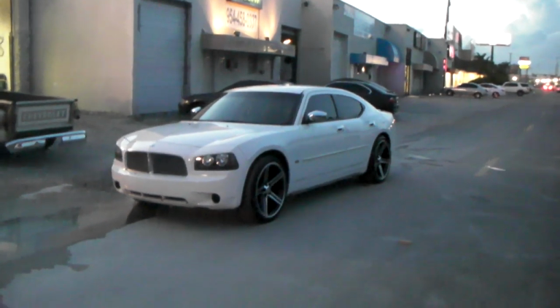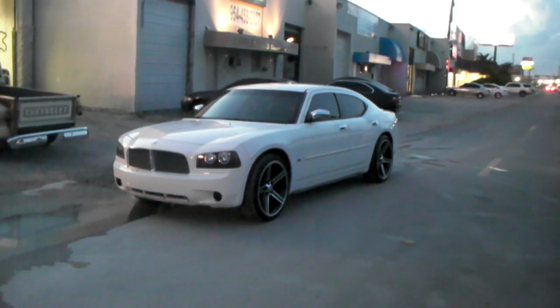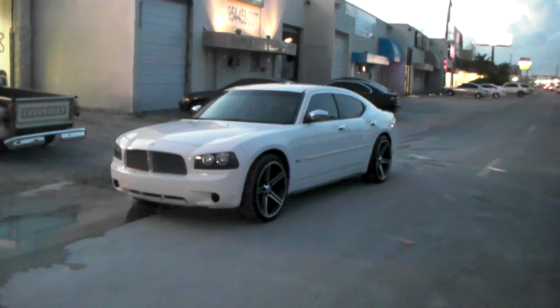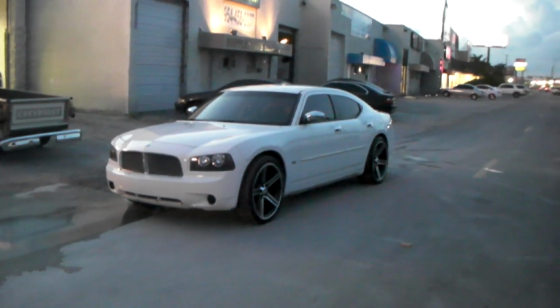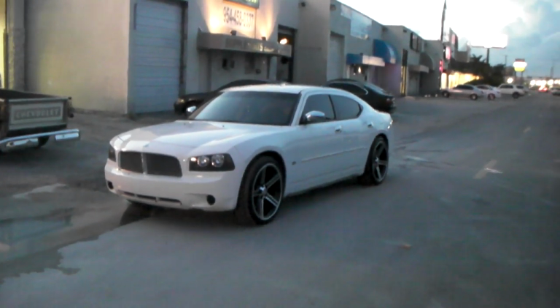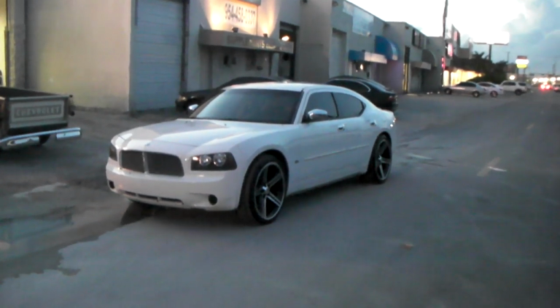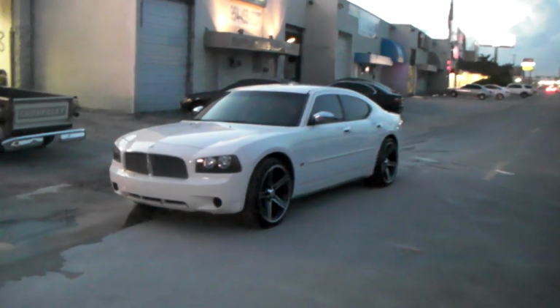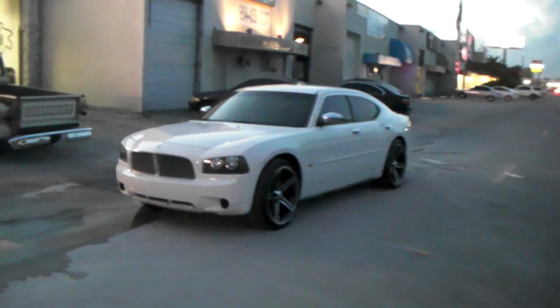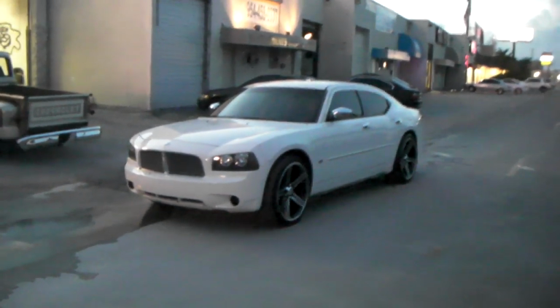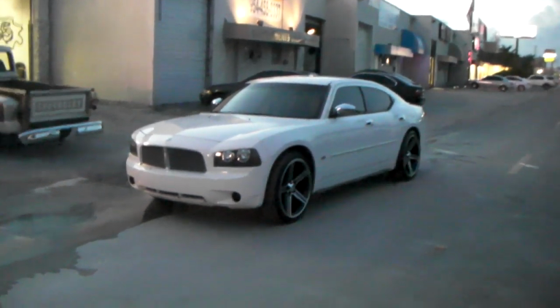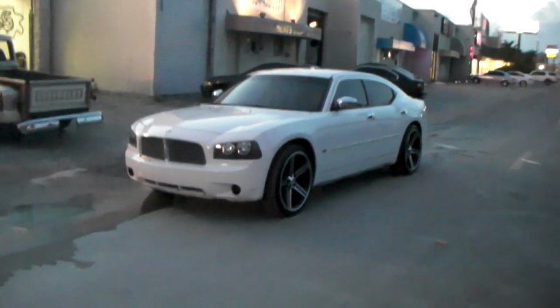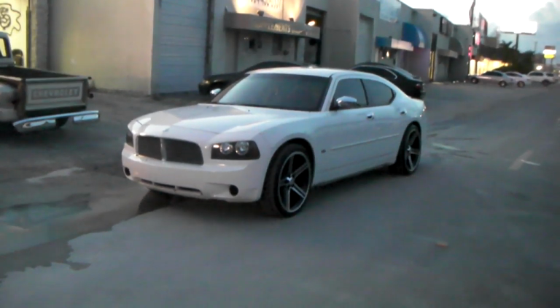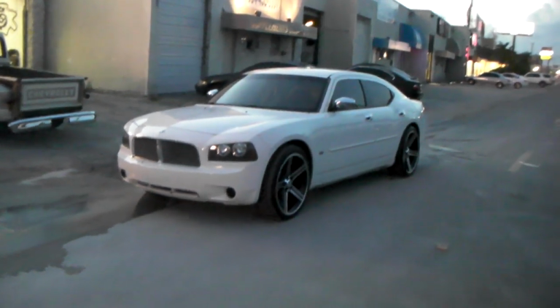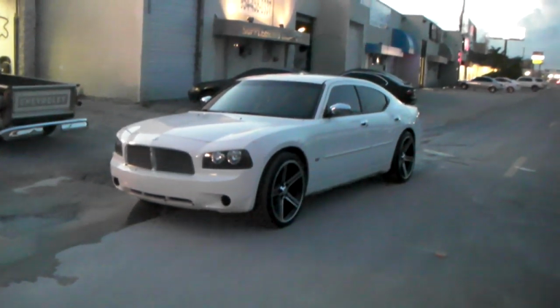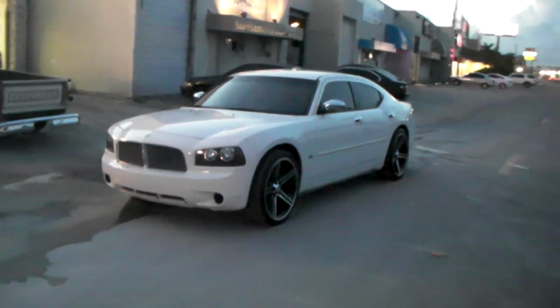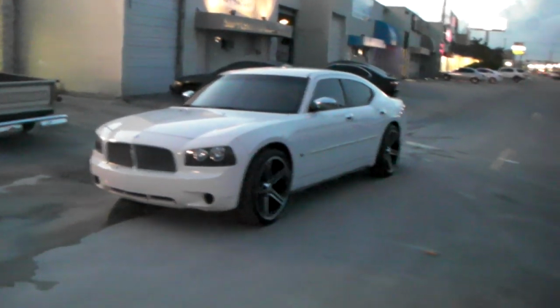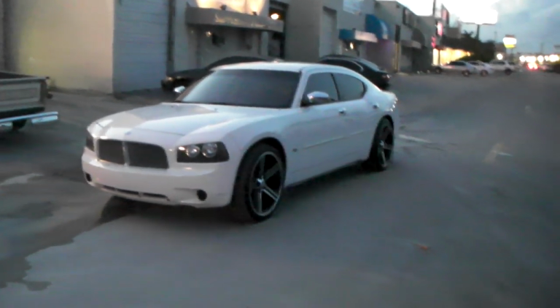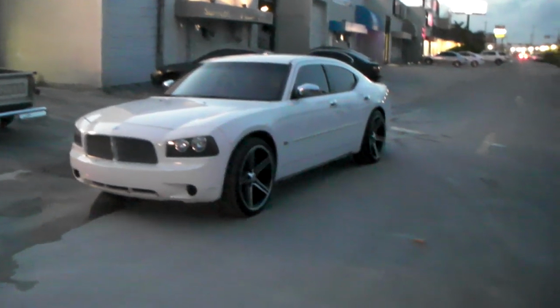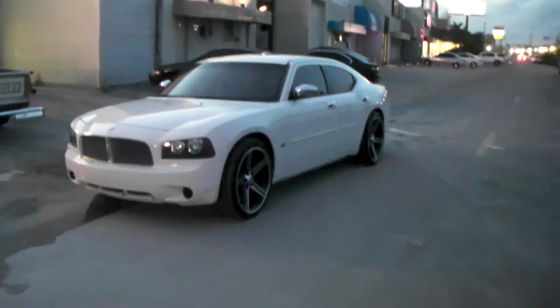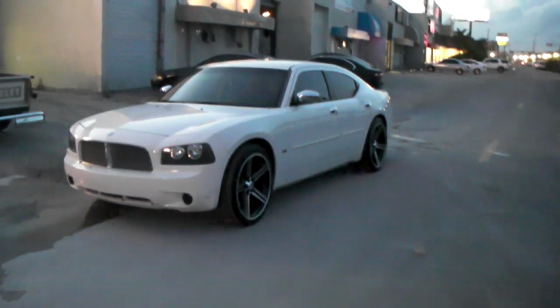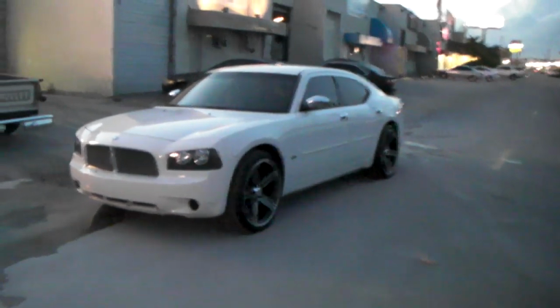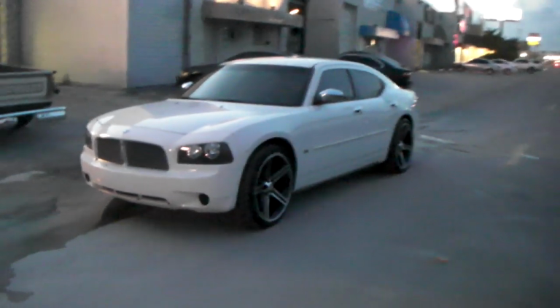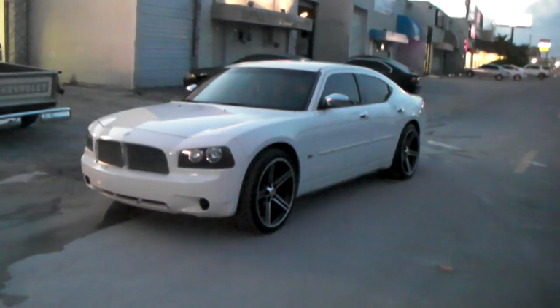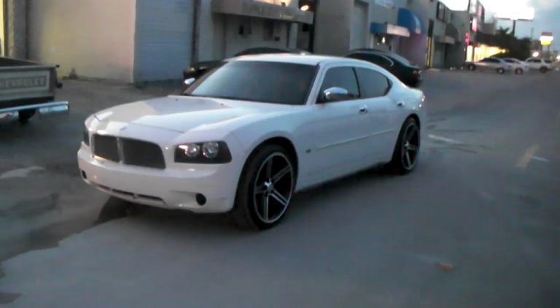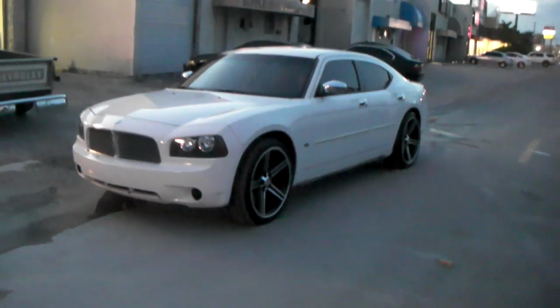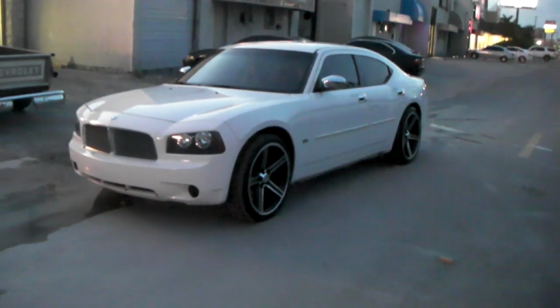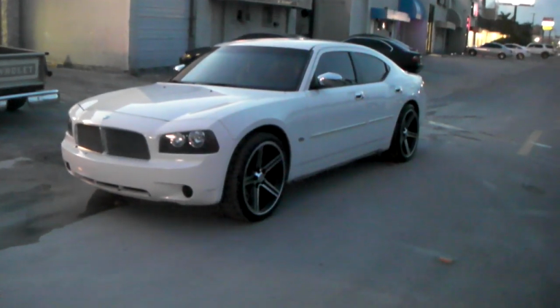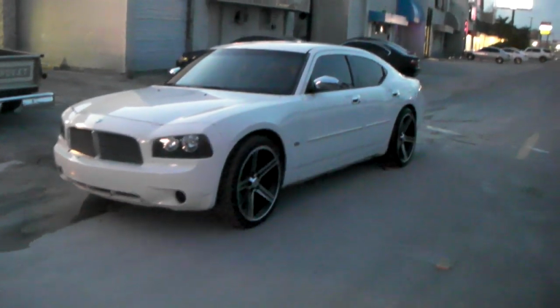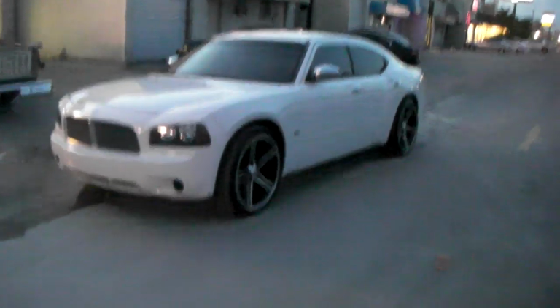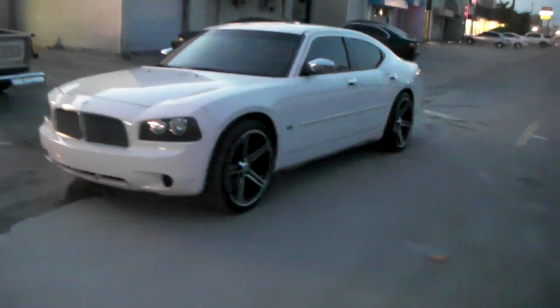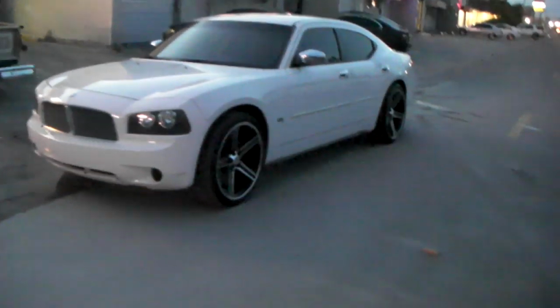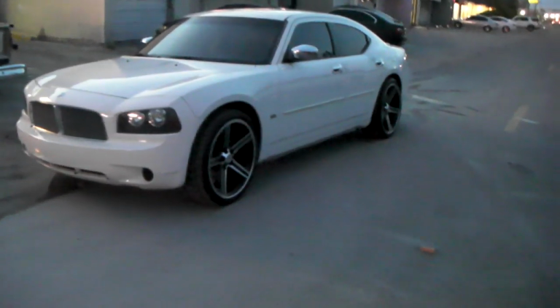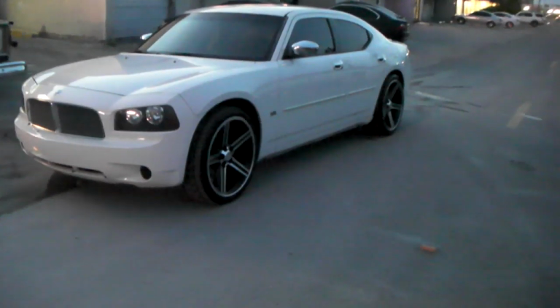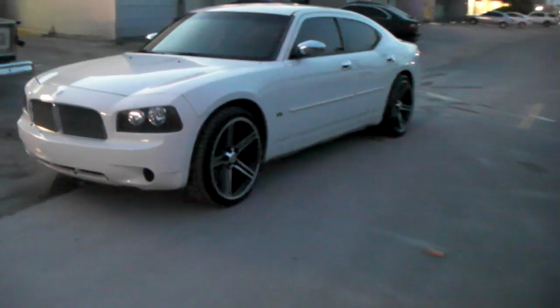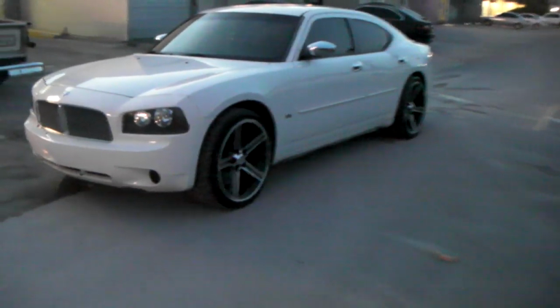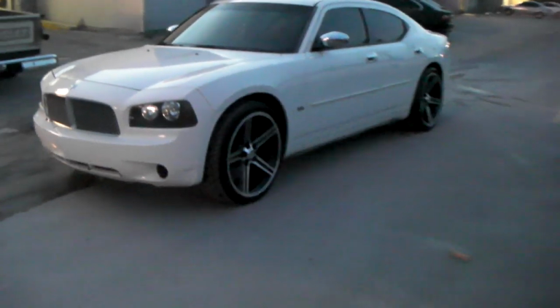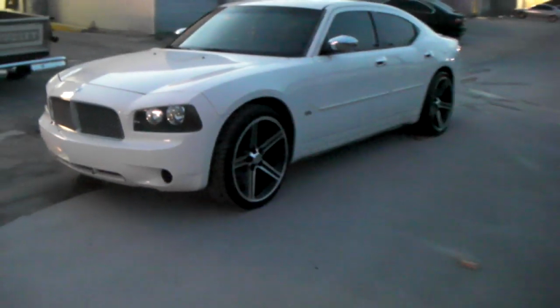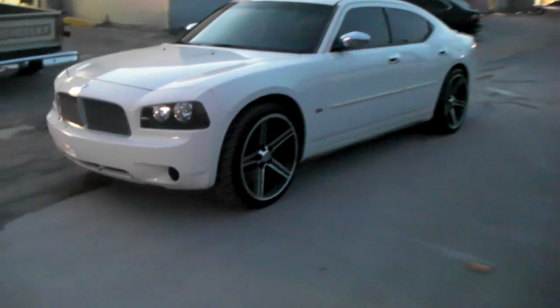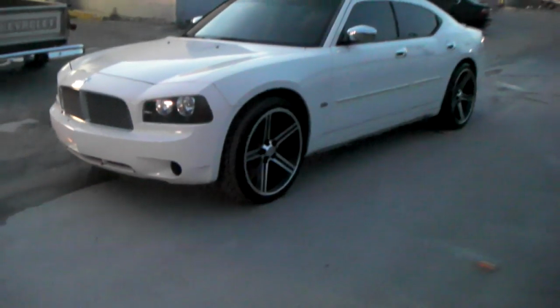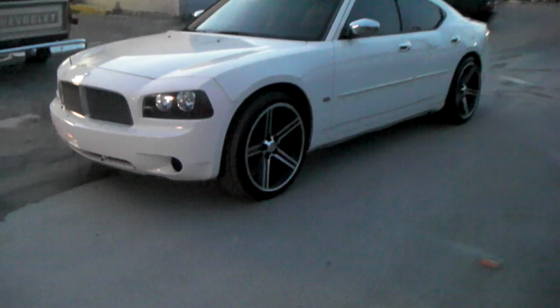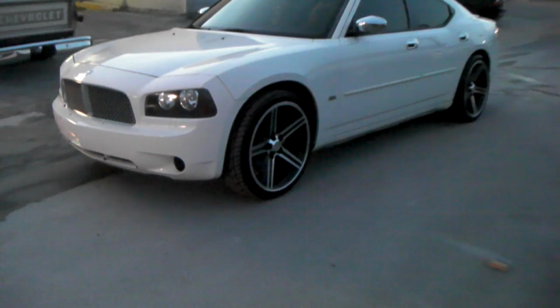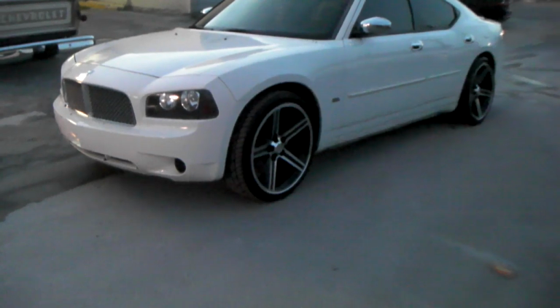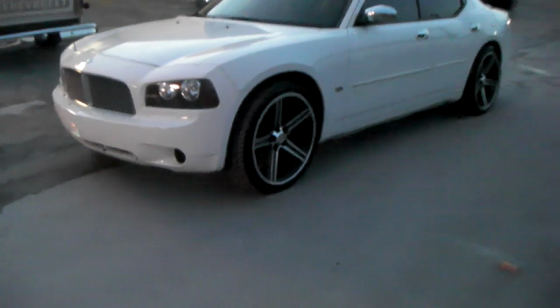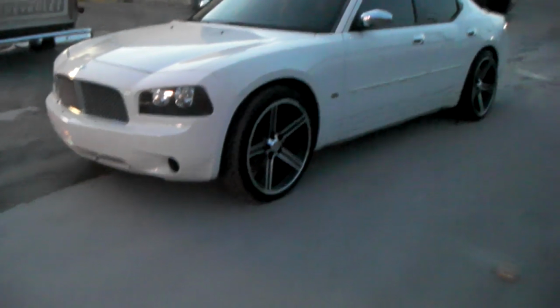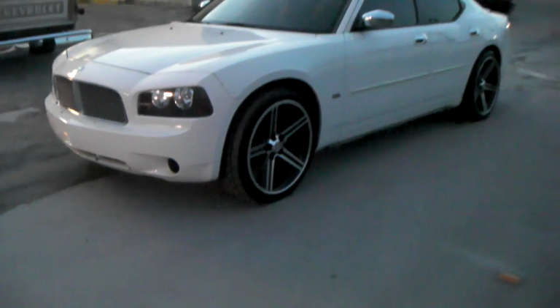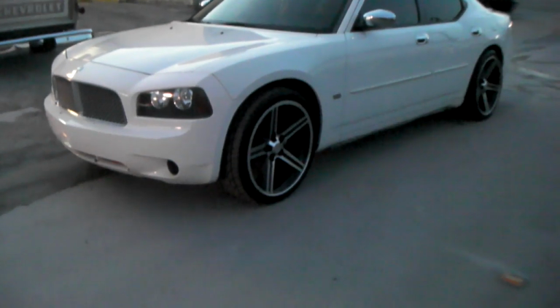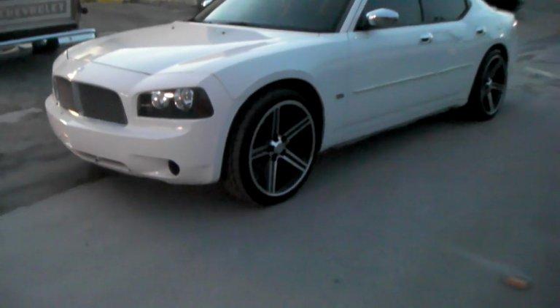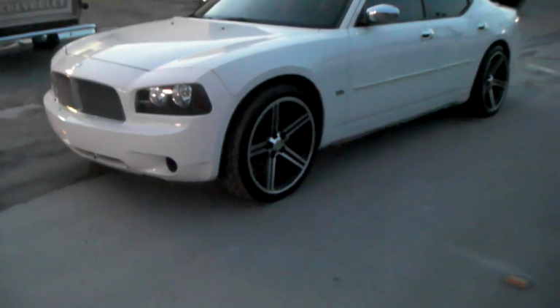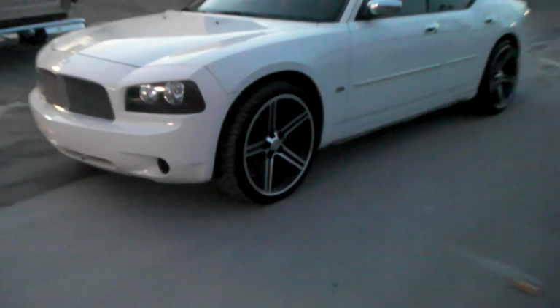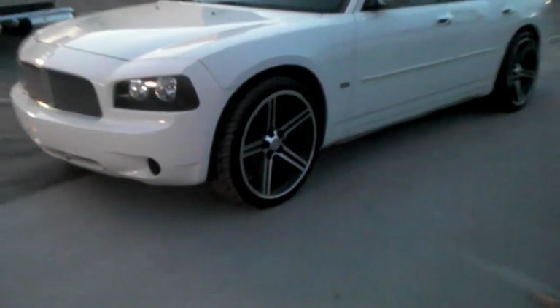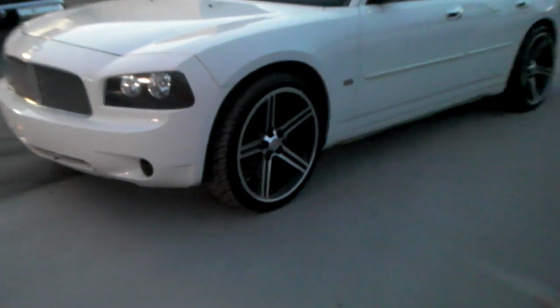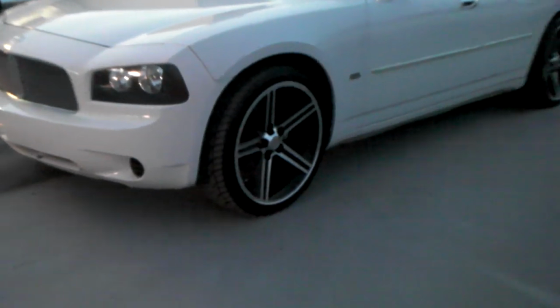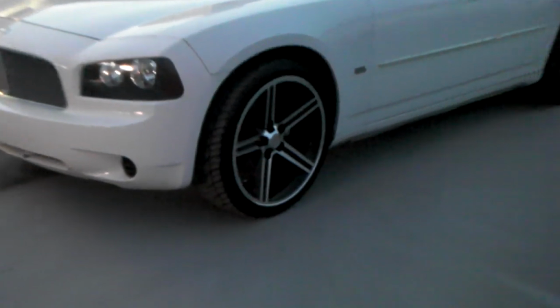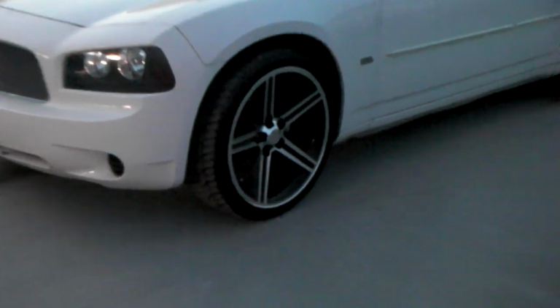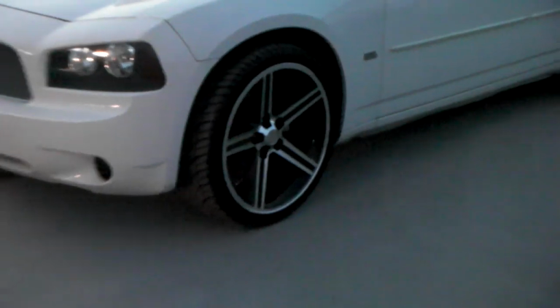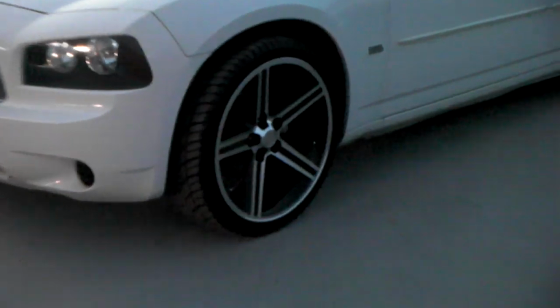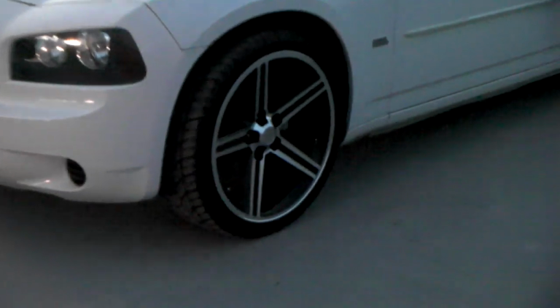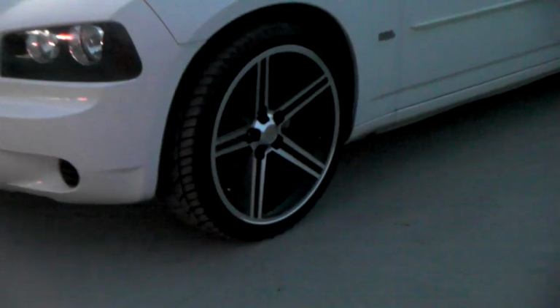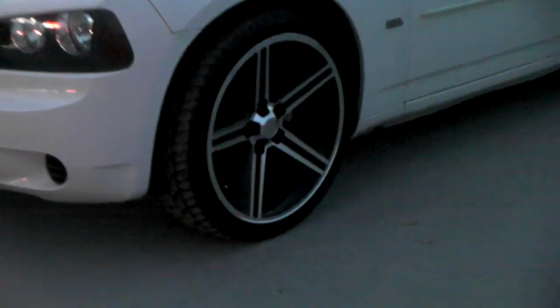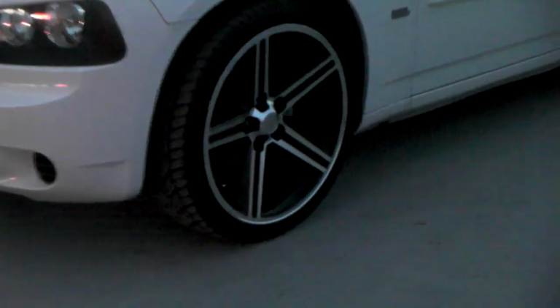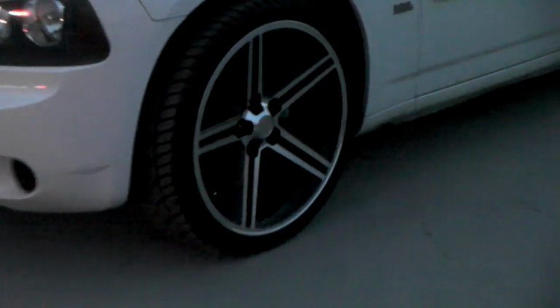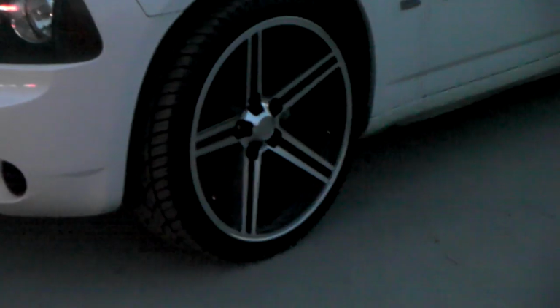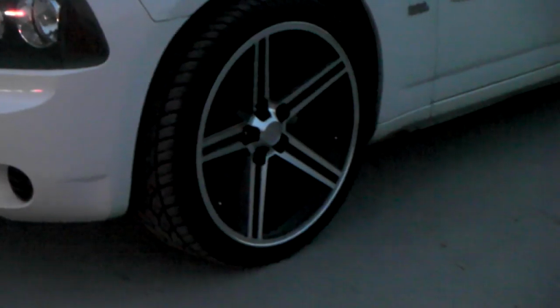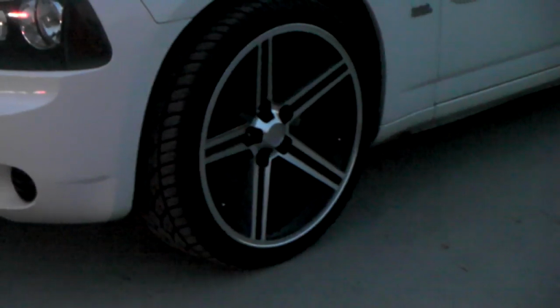Now we have a 2006 Dodge Charger with a 22-inch Irox on it, blackened machine. Great looking wheel for the vehicle.